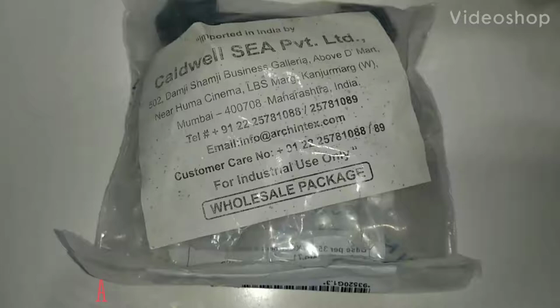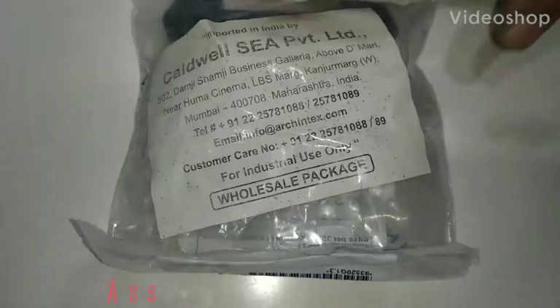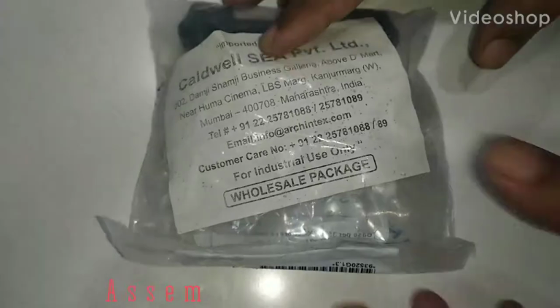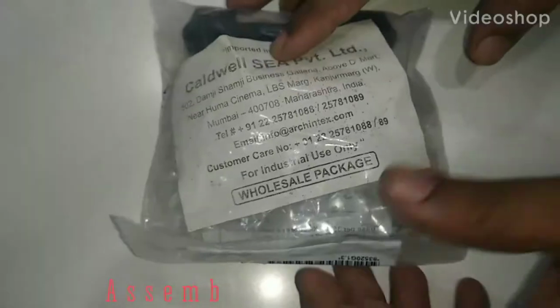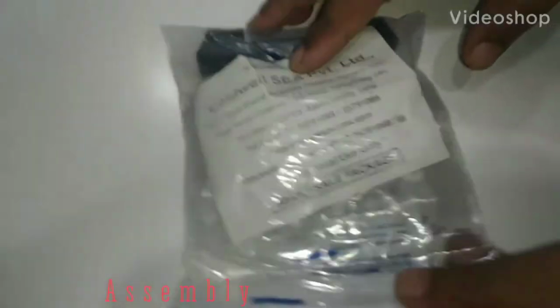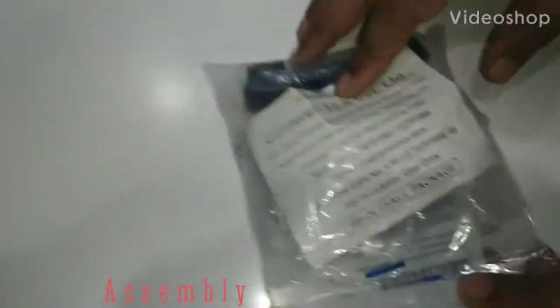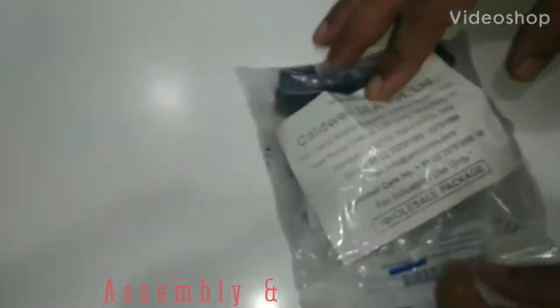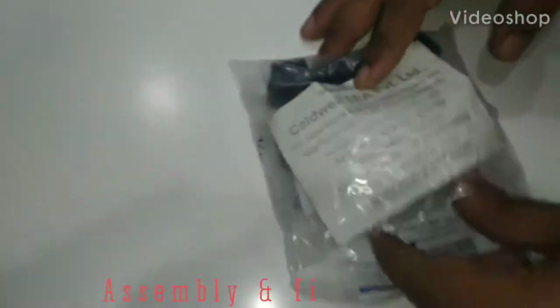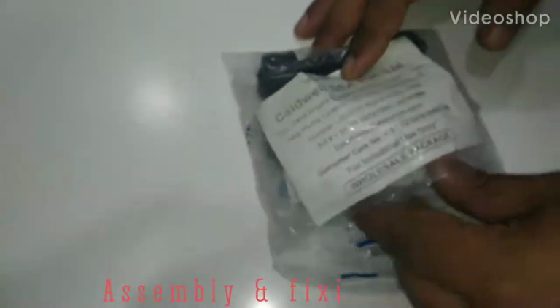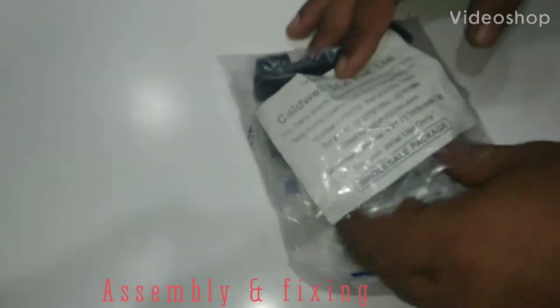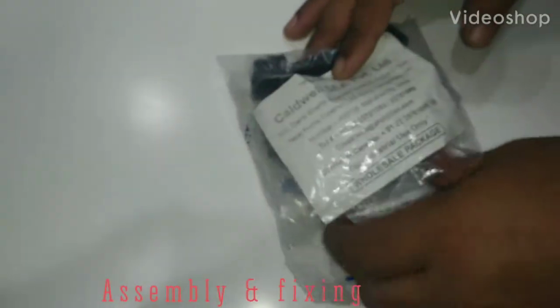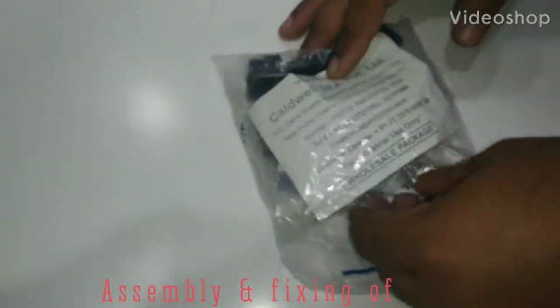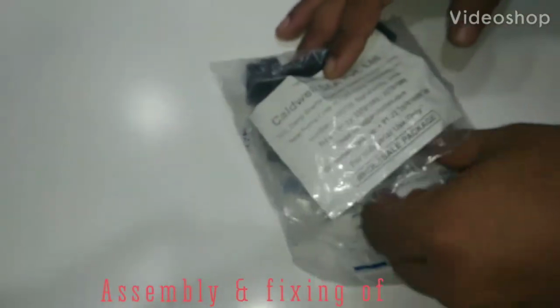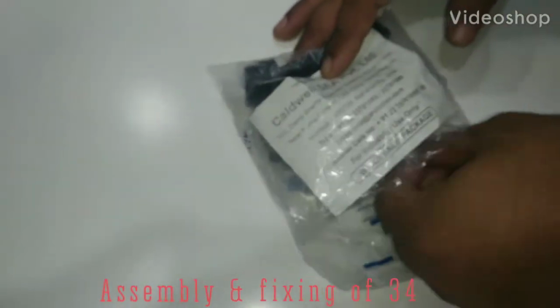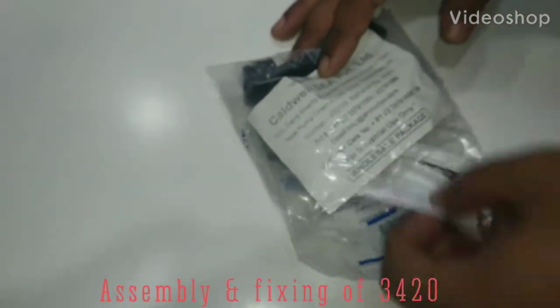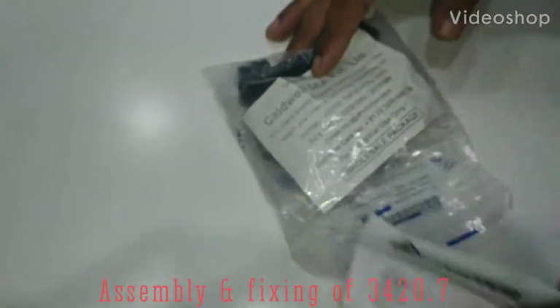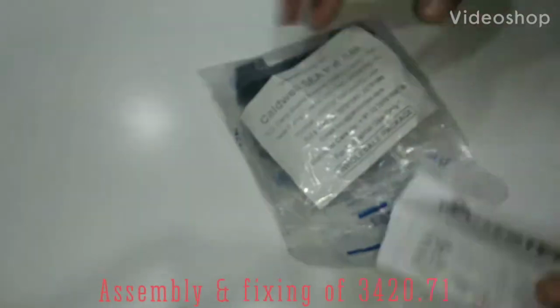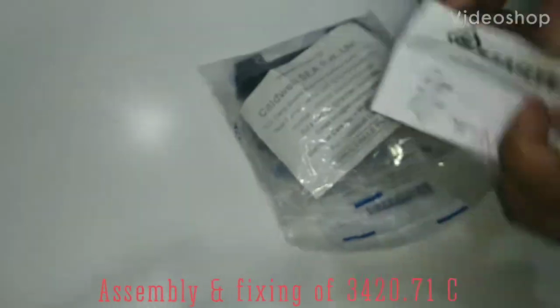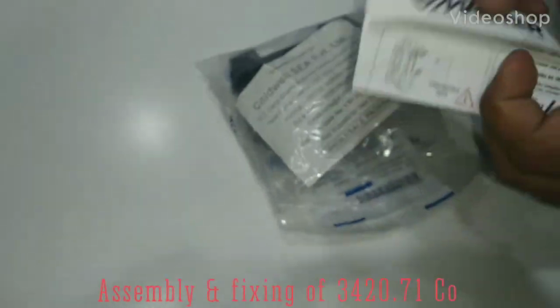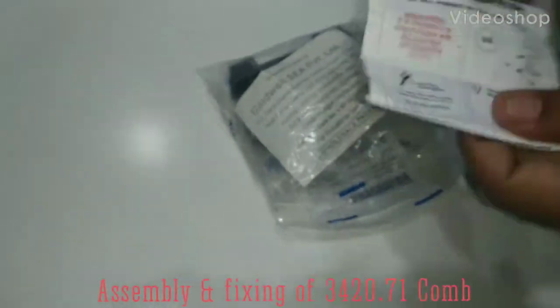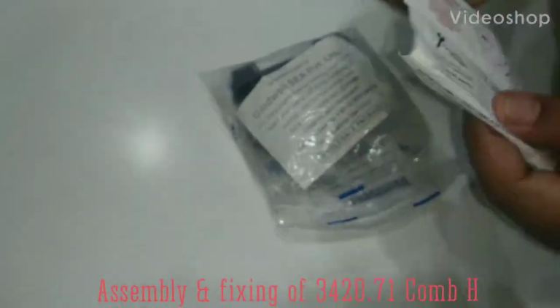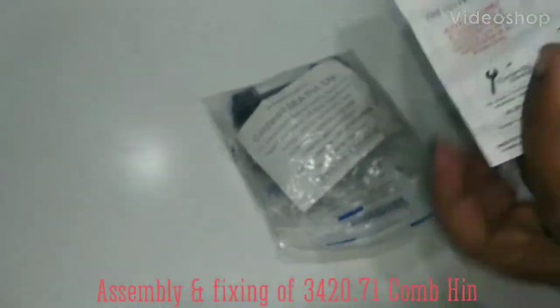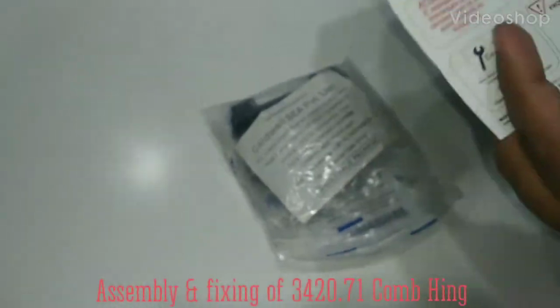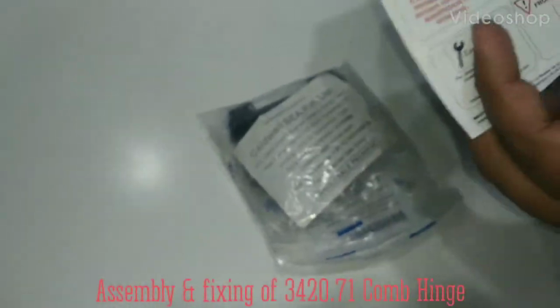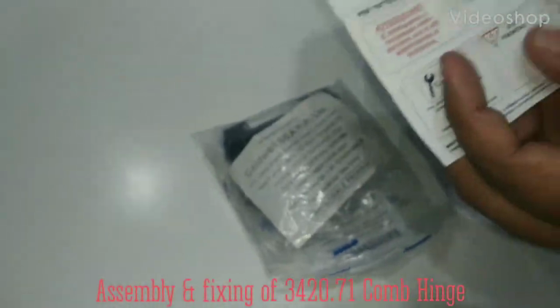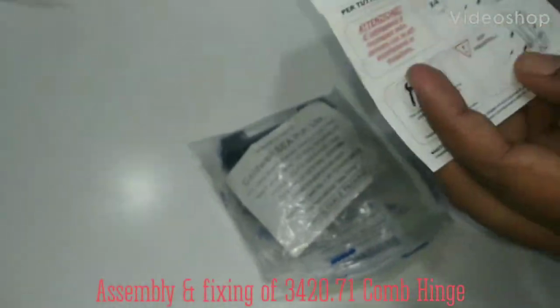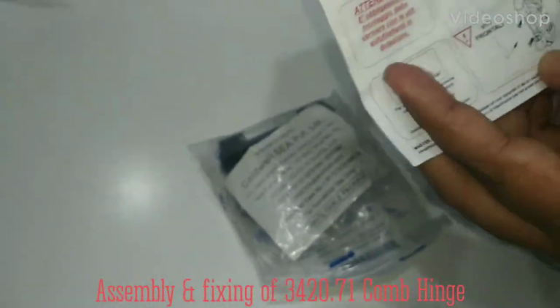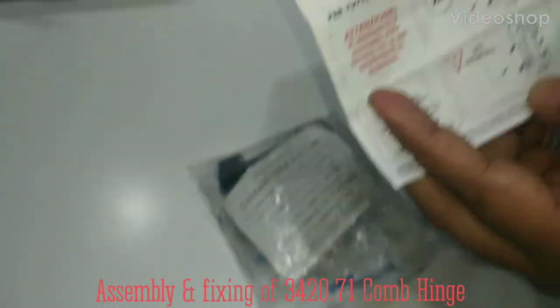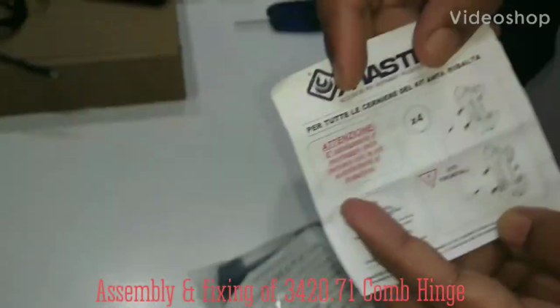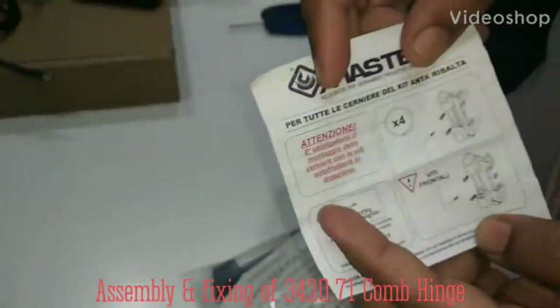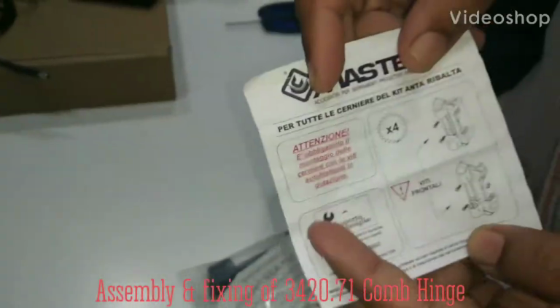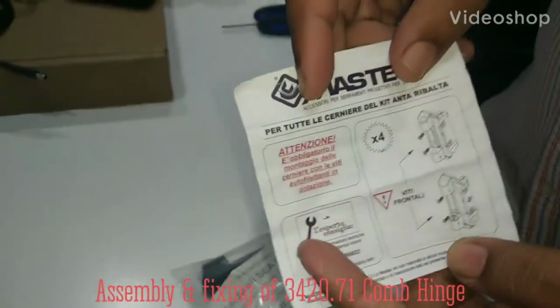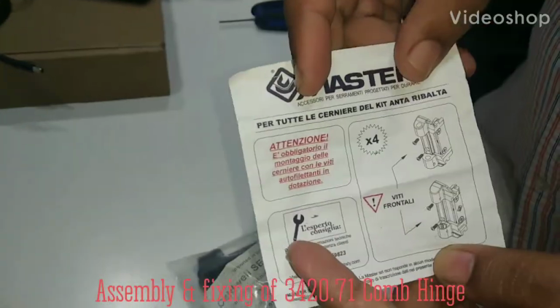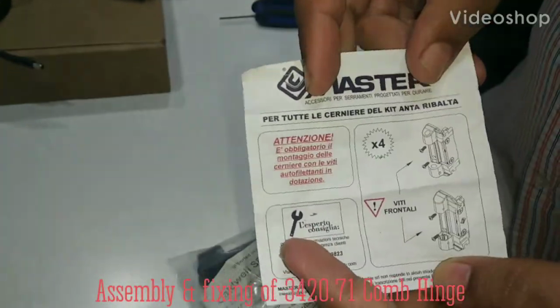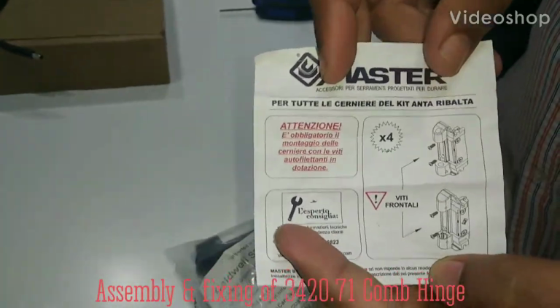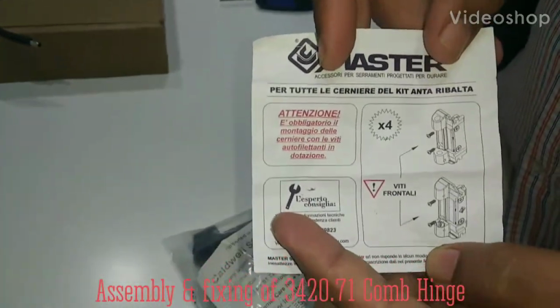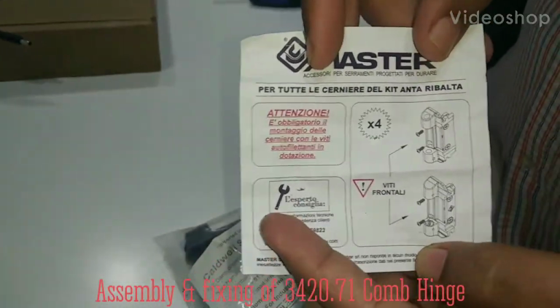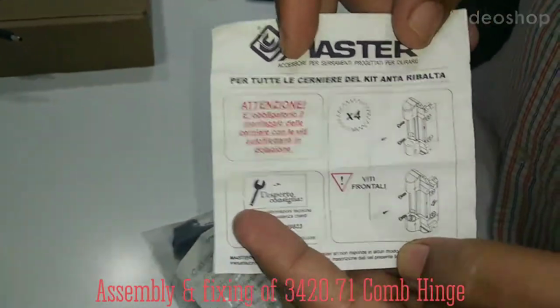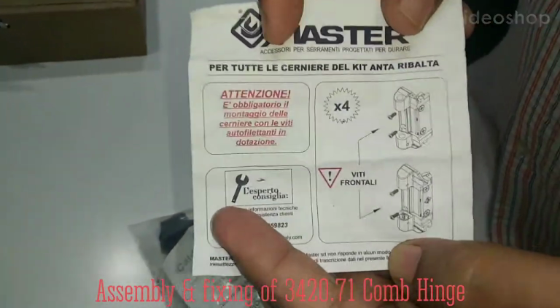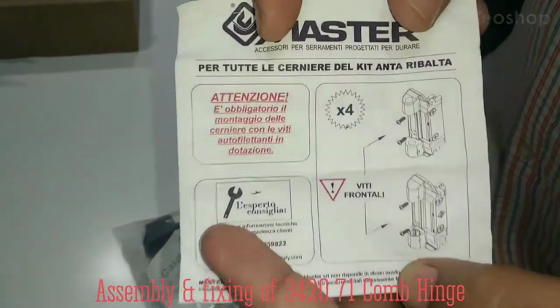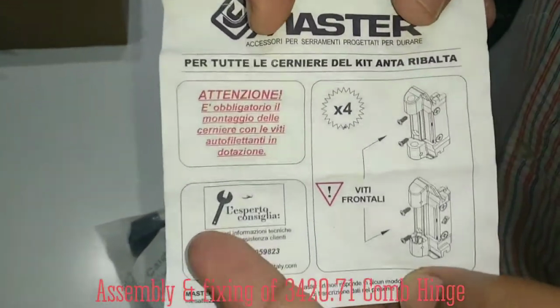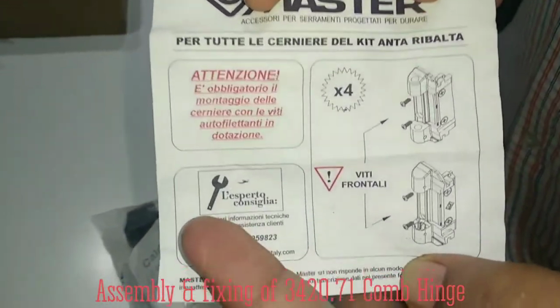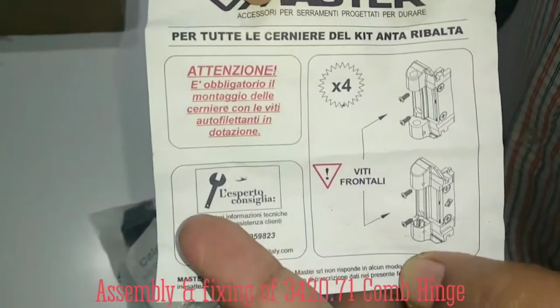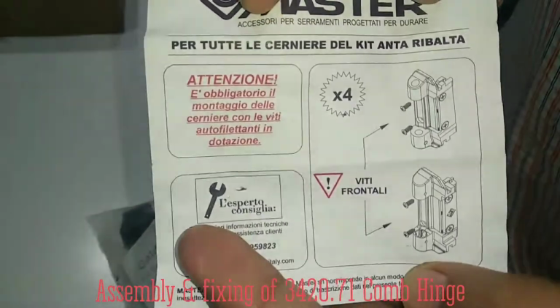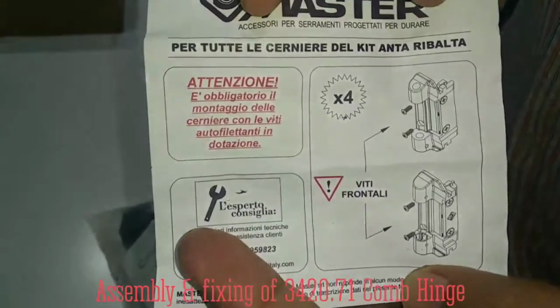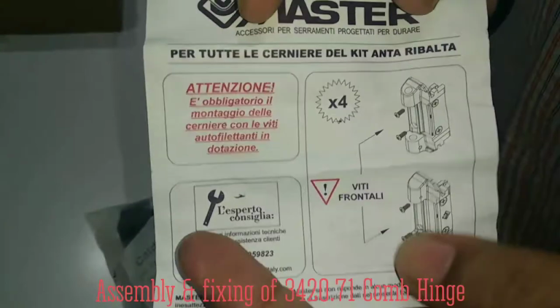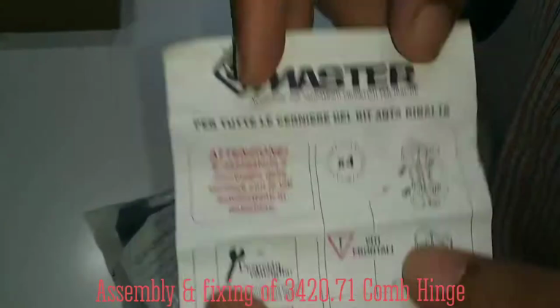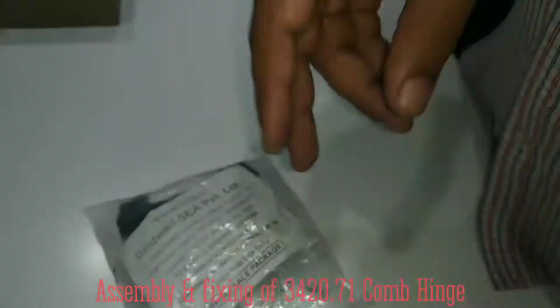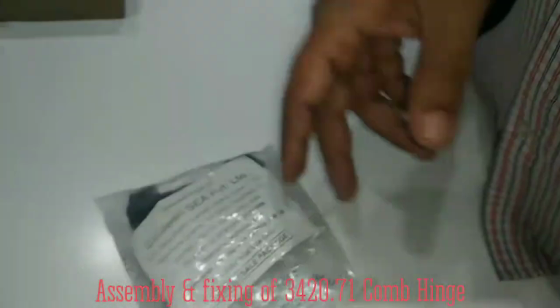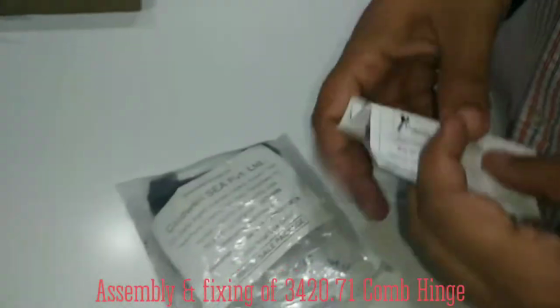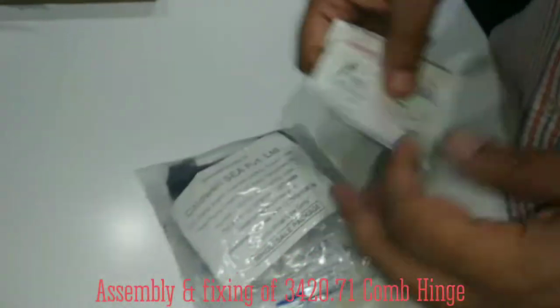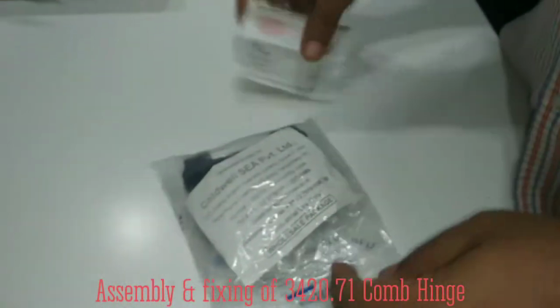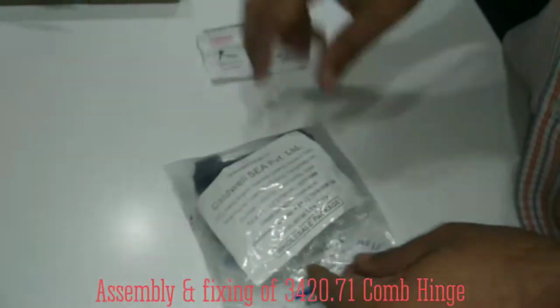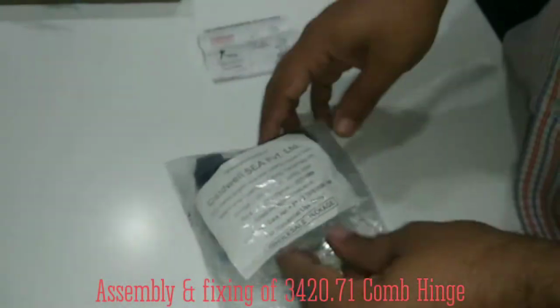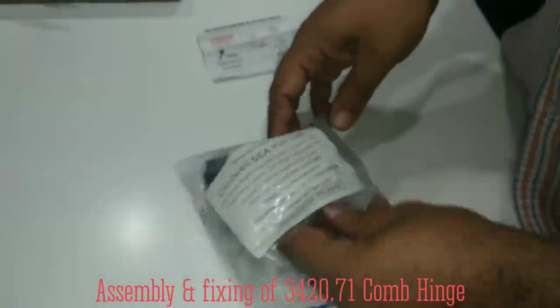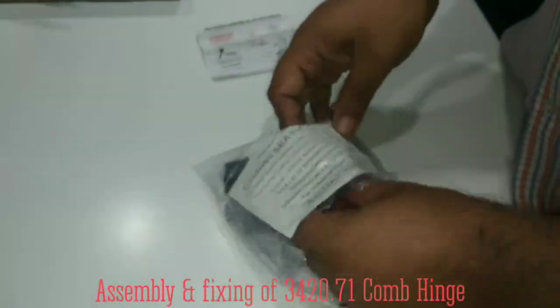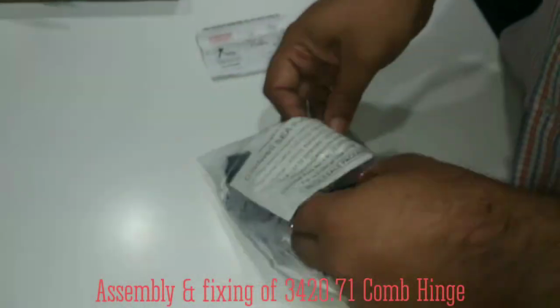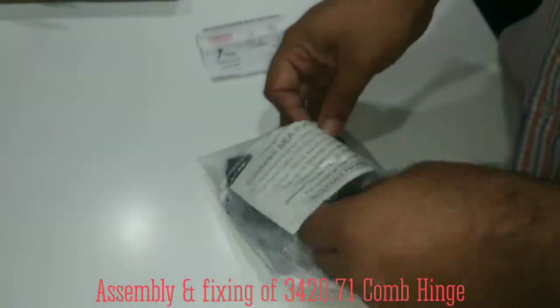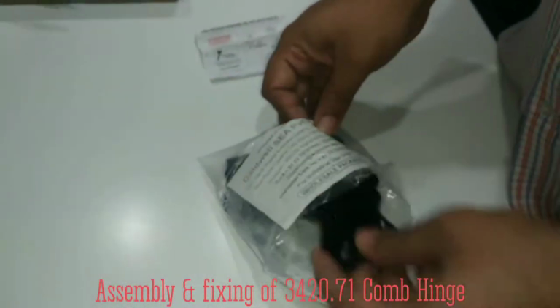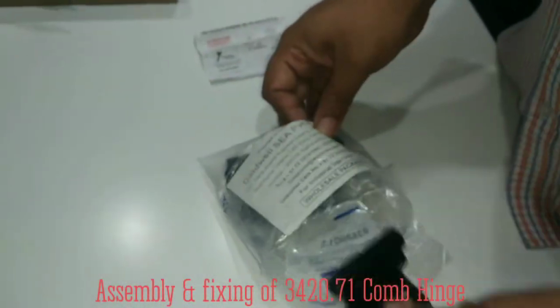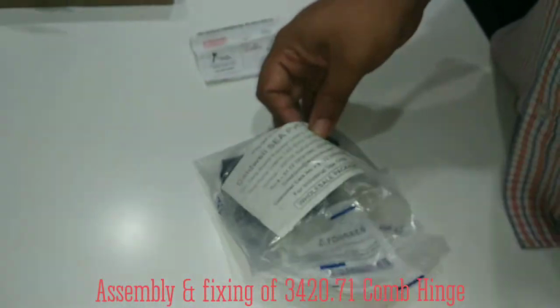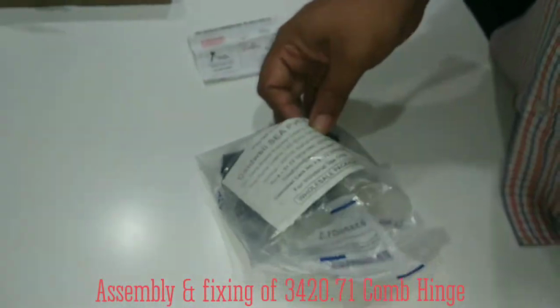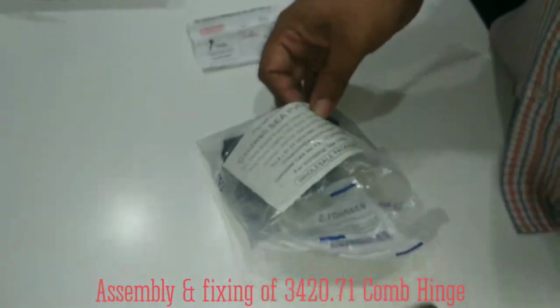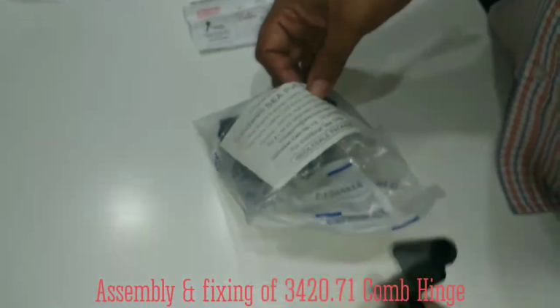Friends, today we are going to see how to assemble this type of V2K hinge for windows and doors.